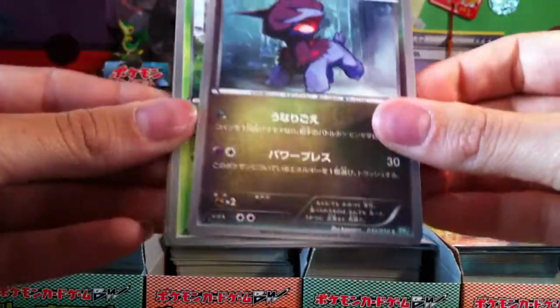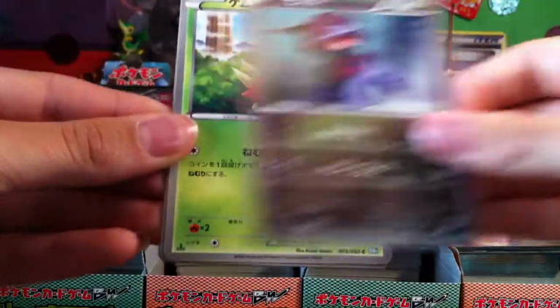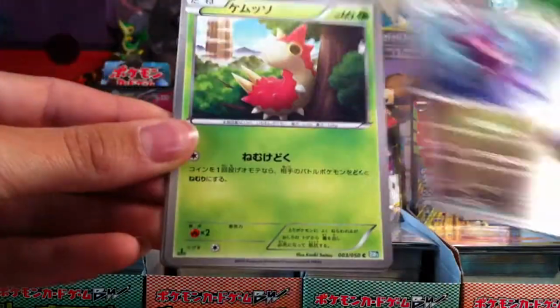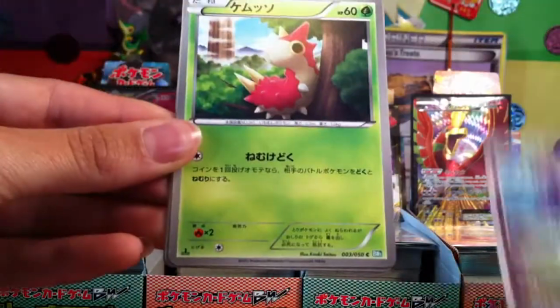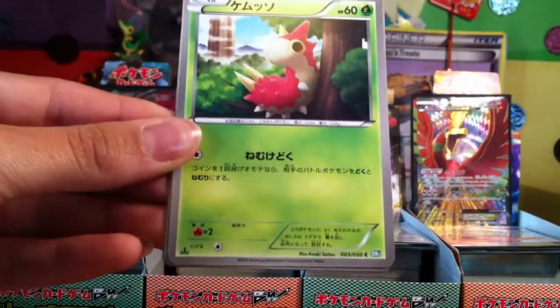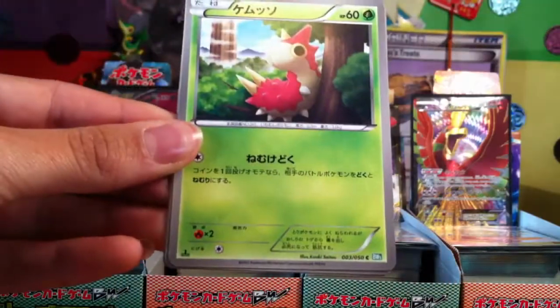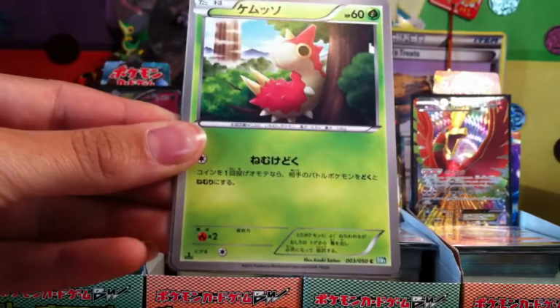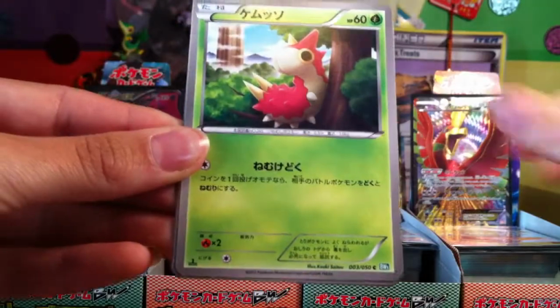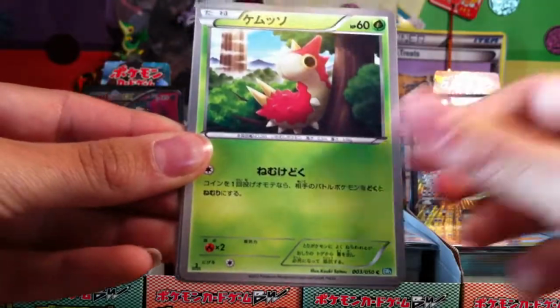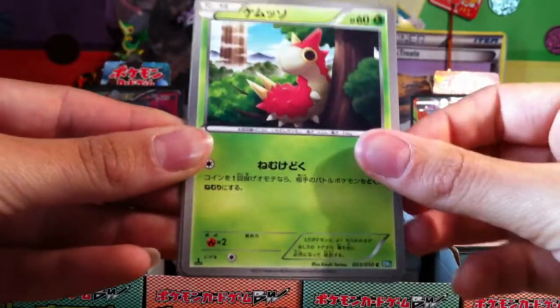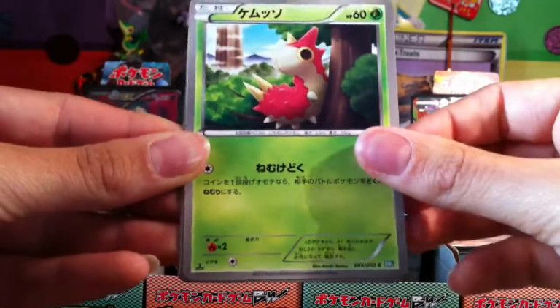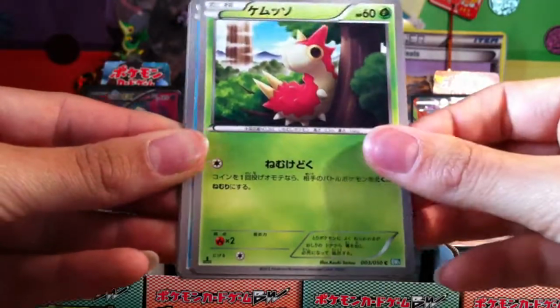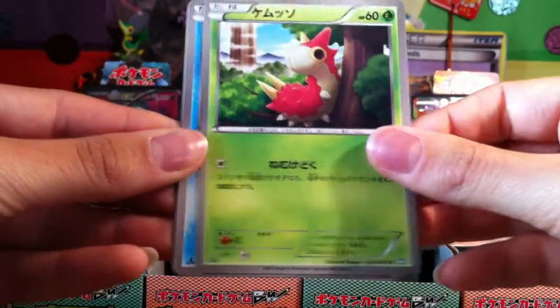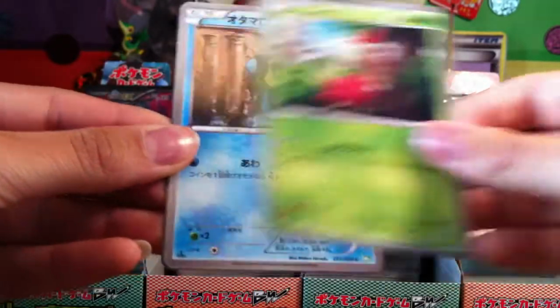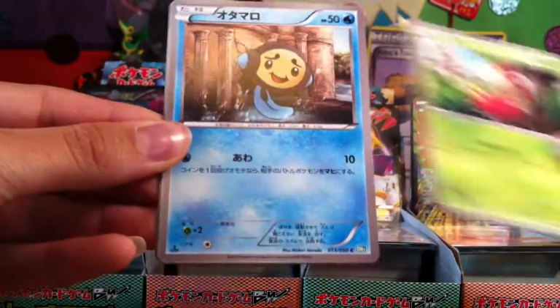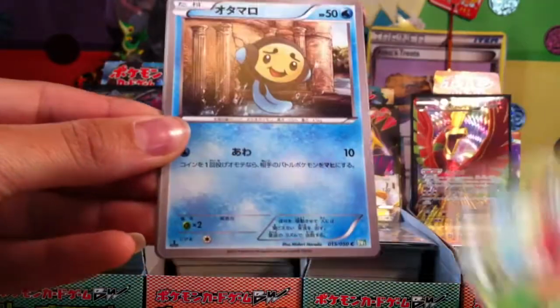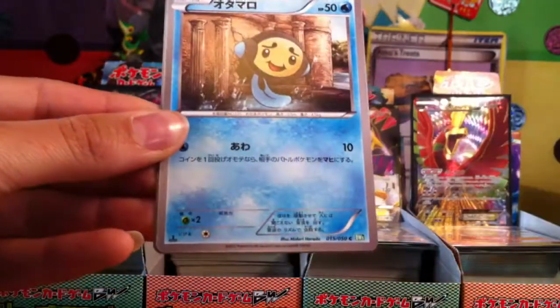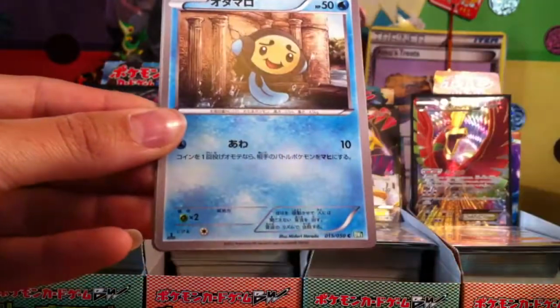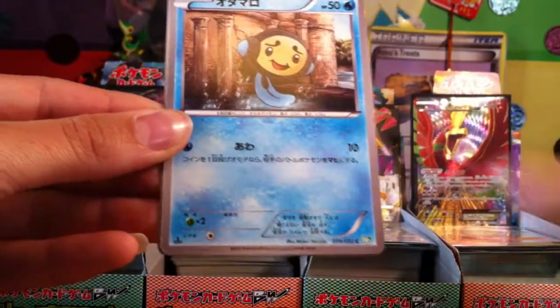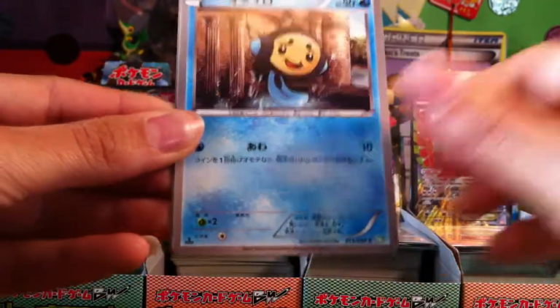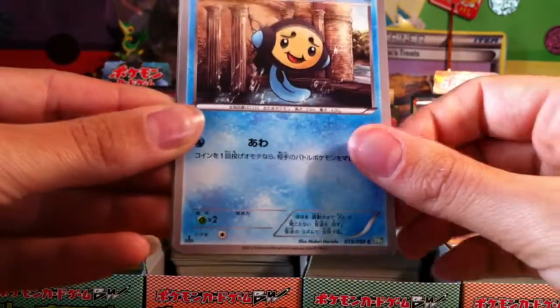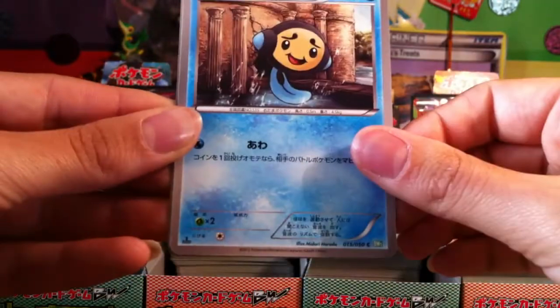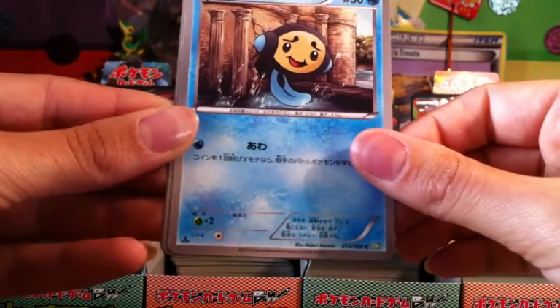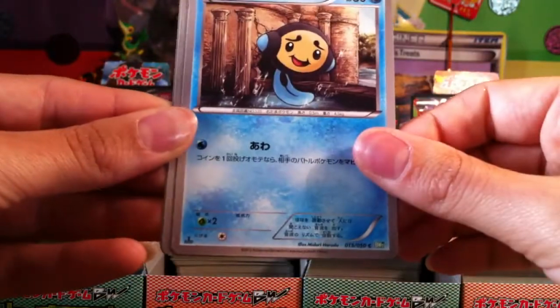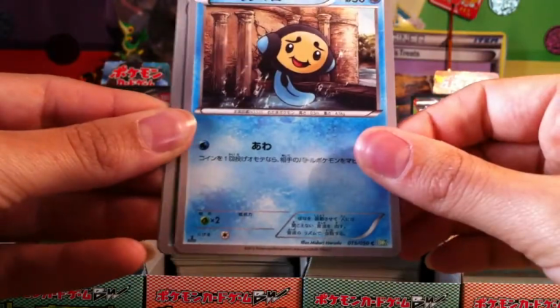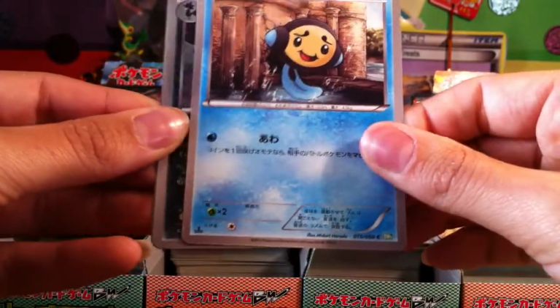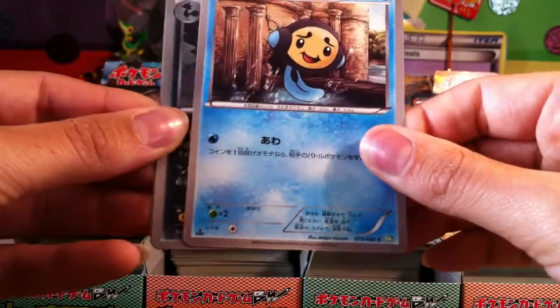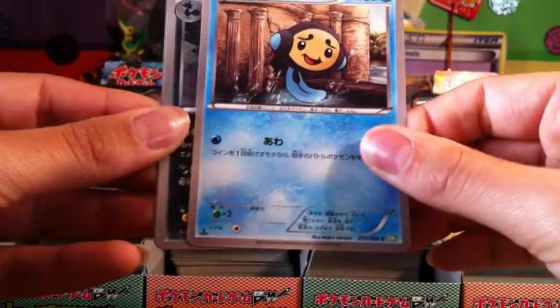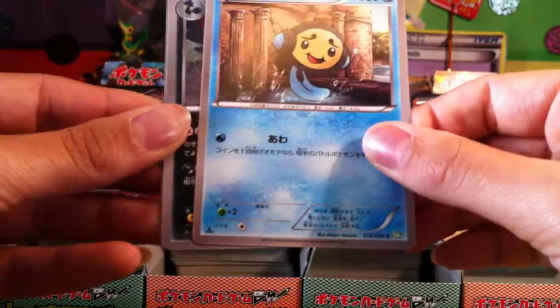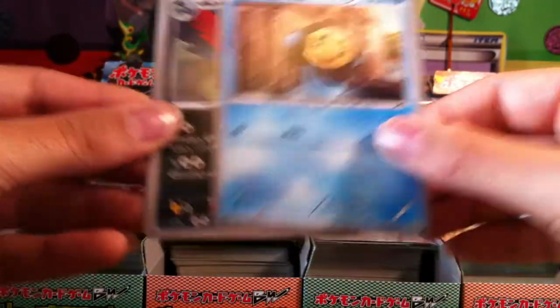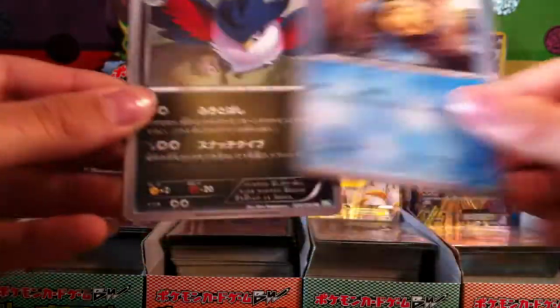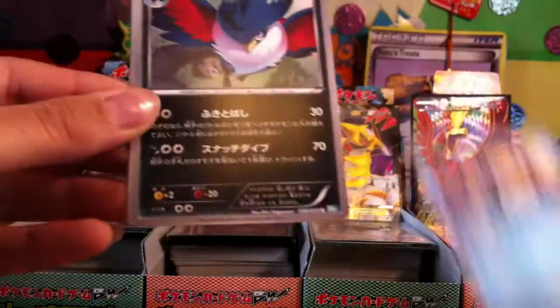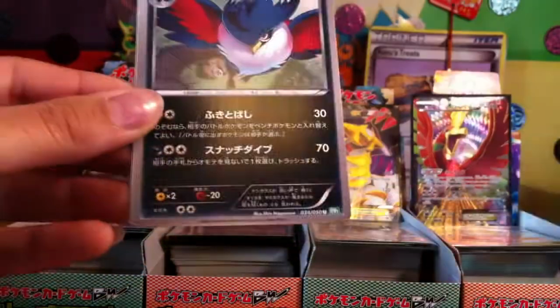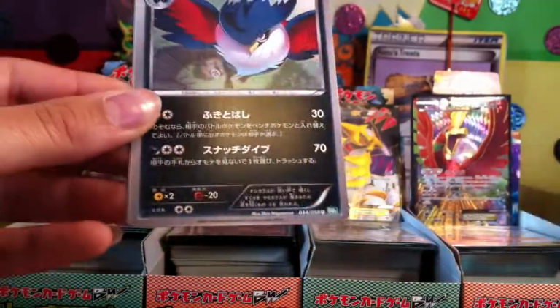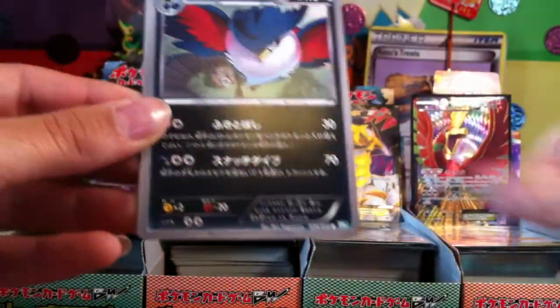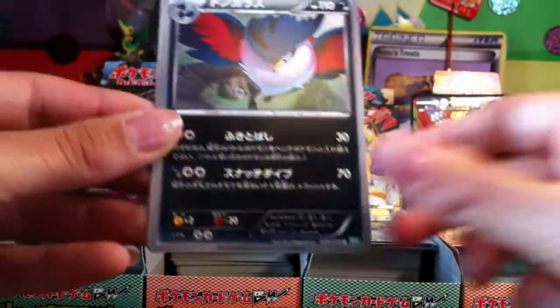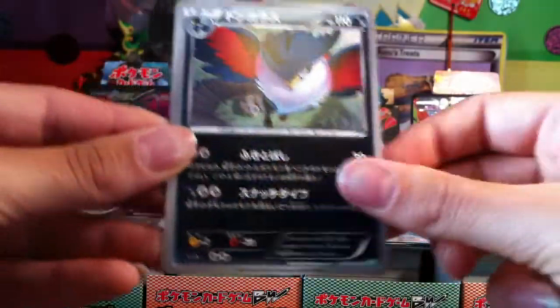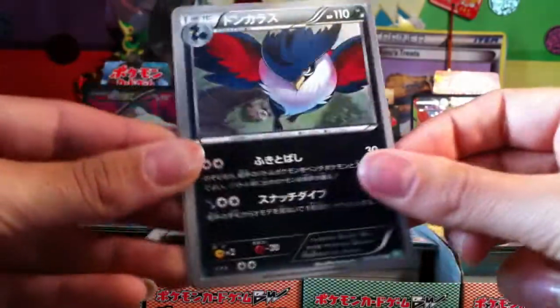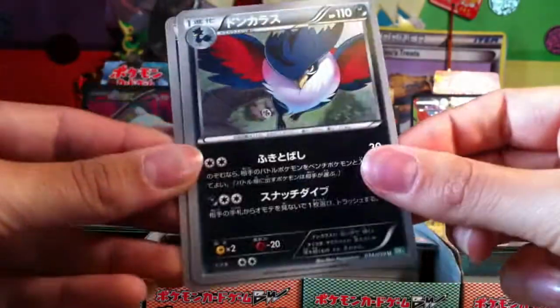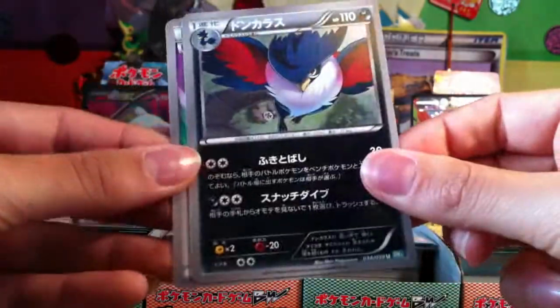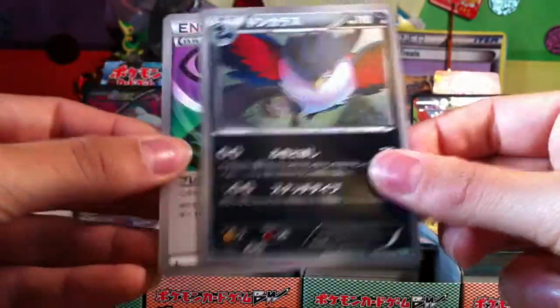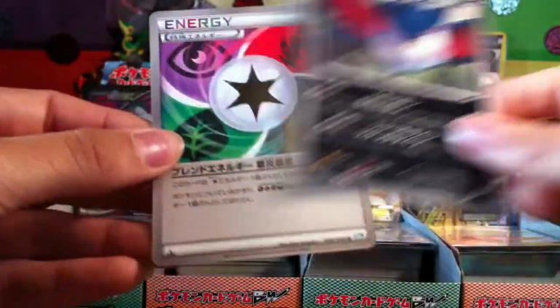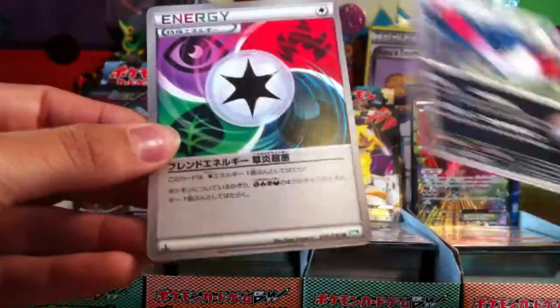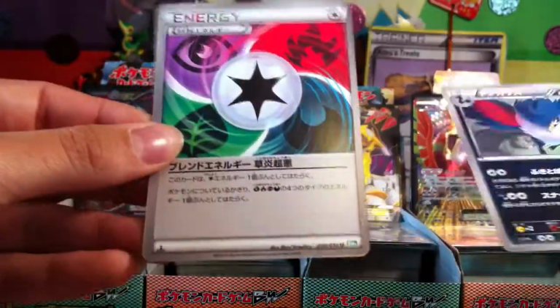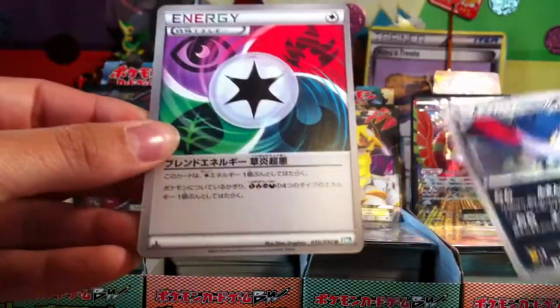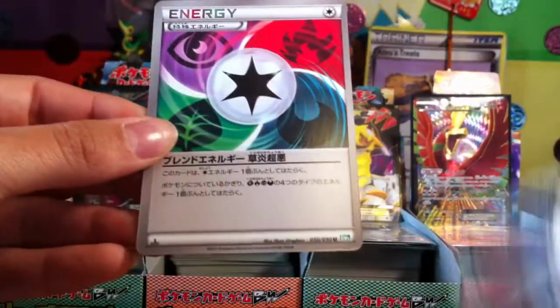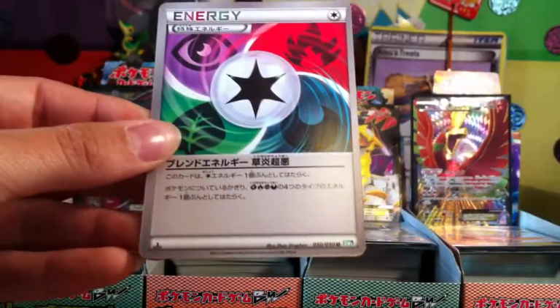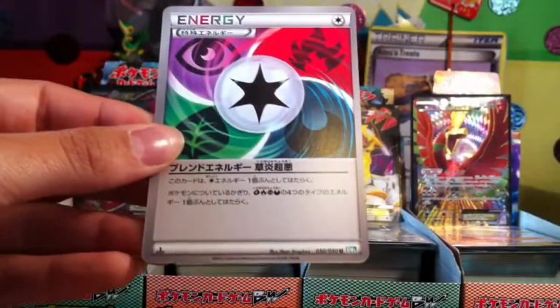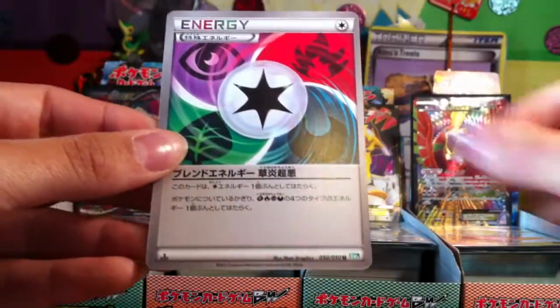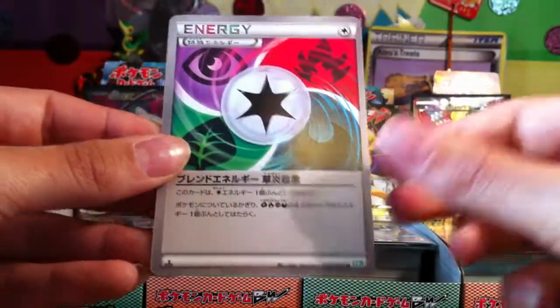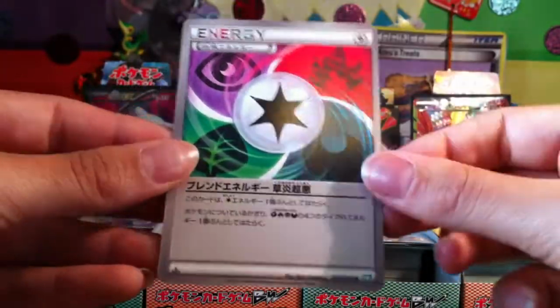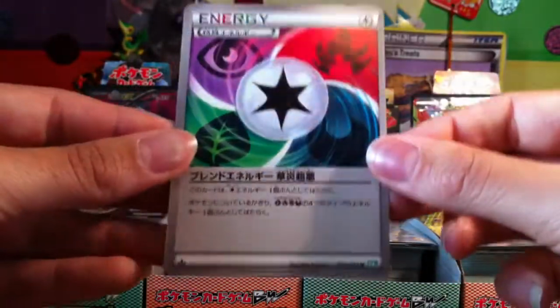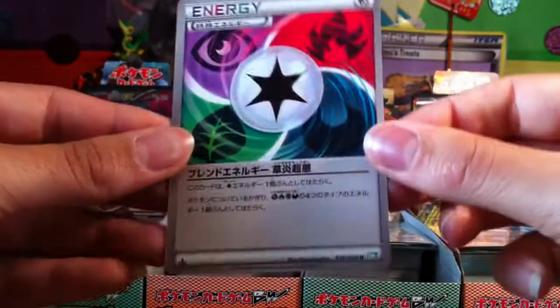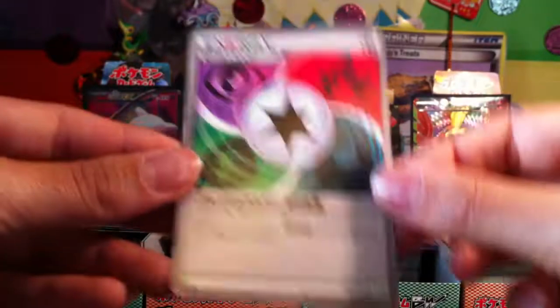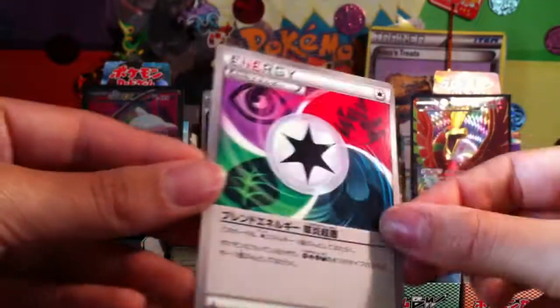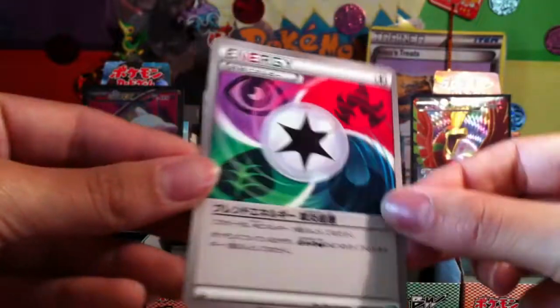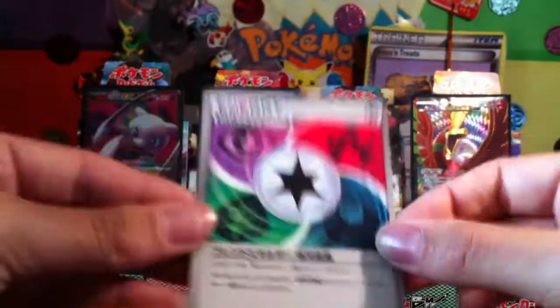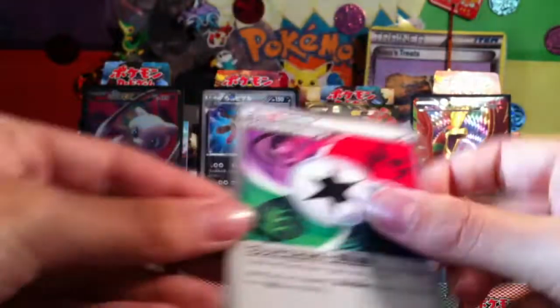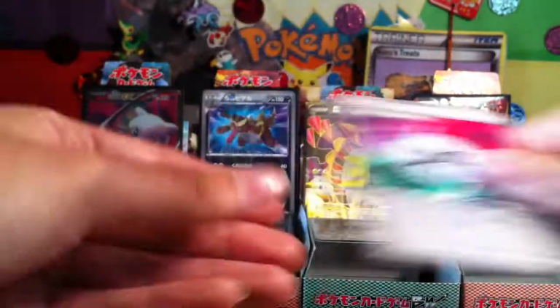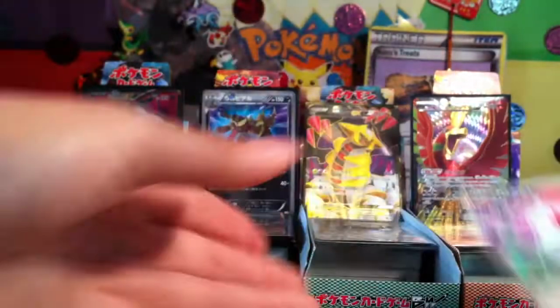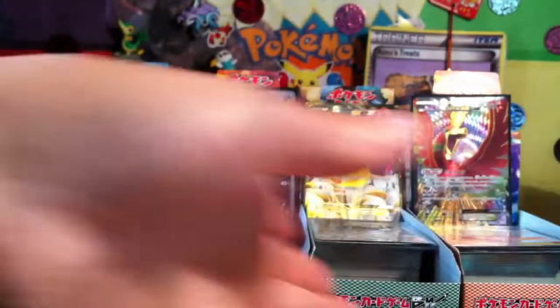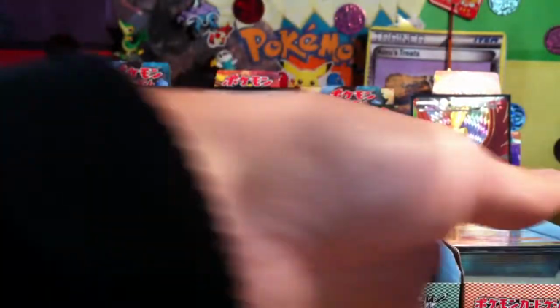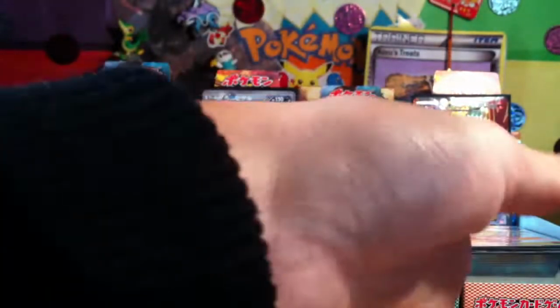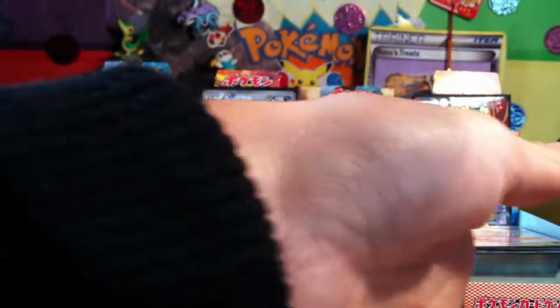Daybreak, Wurmple, Time Pole, Honchkrow. And to wrap it up, we've got Blend Energy.